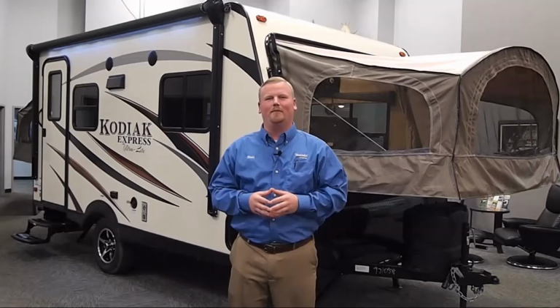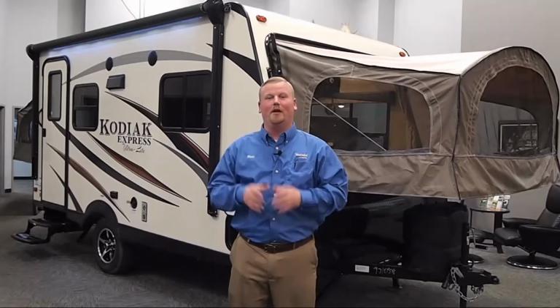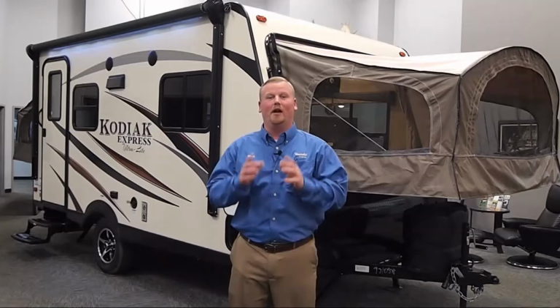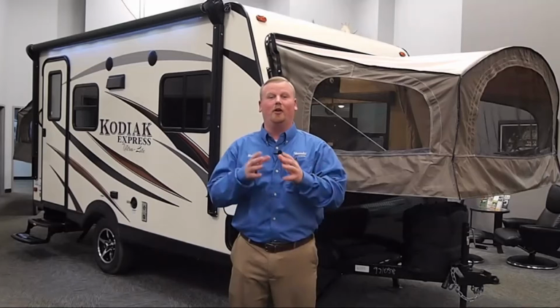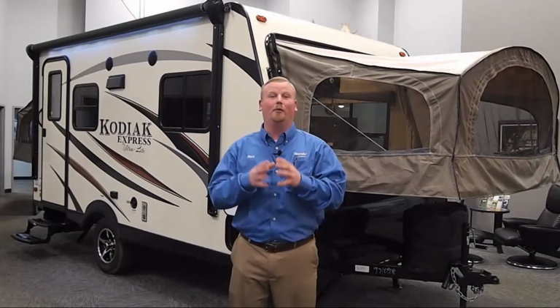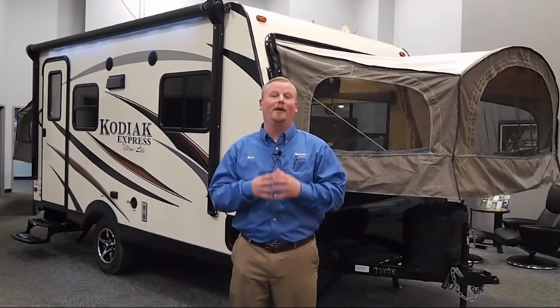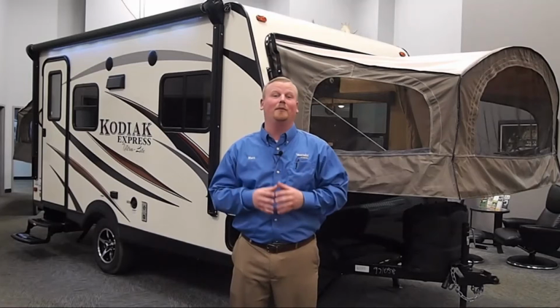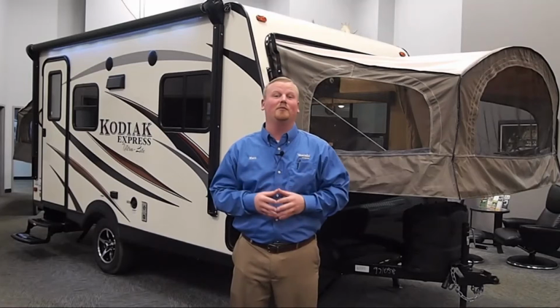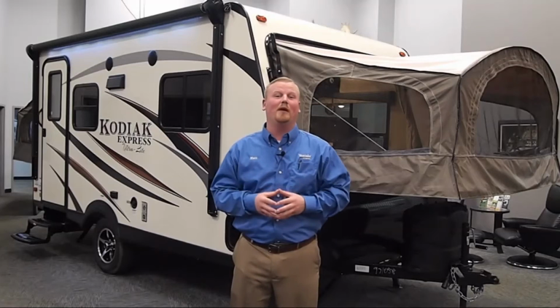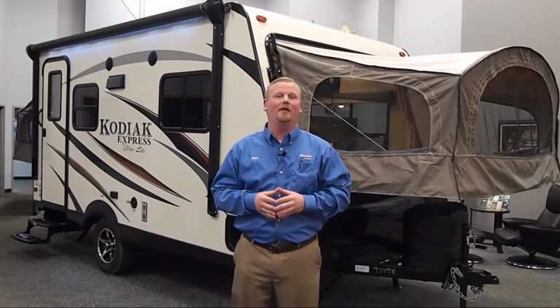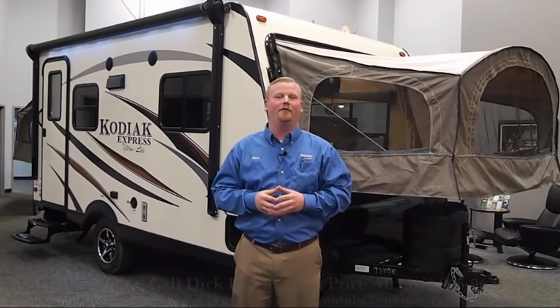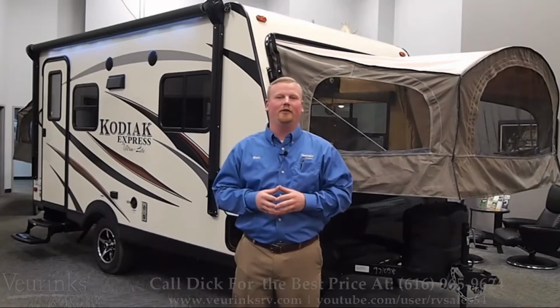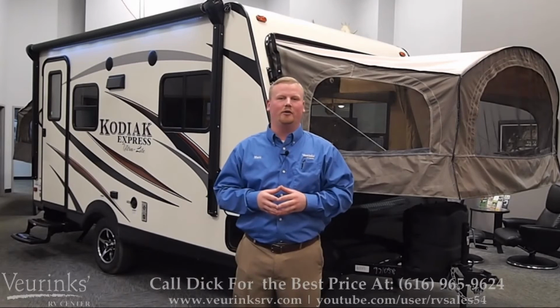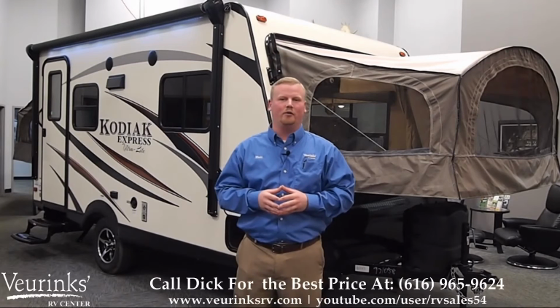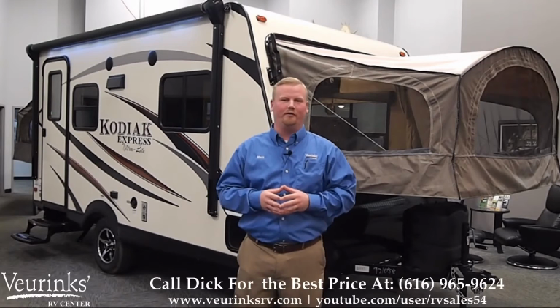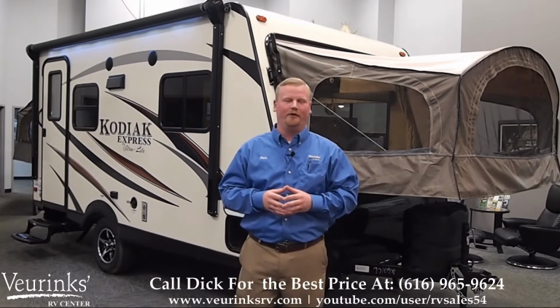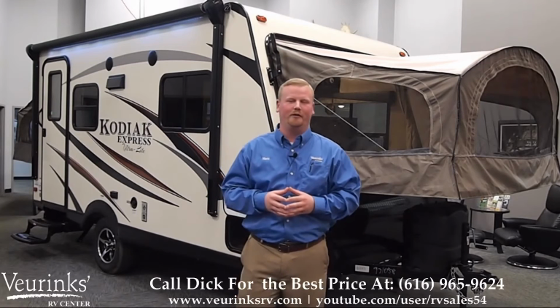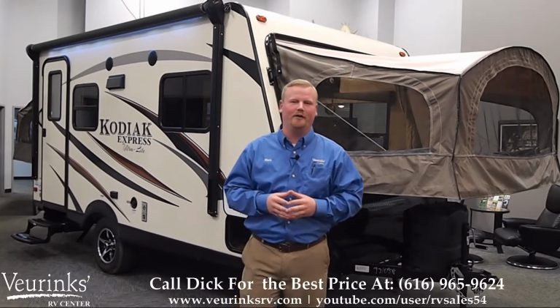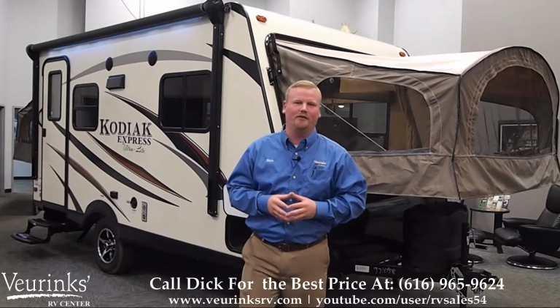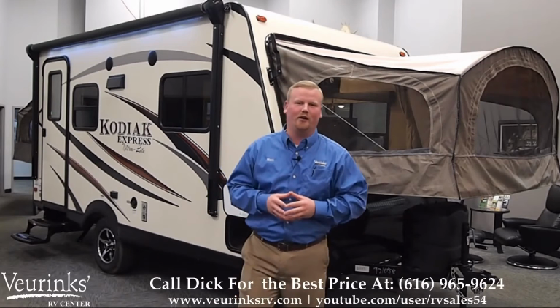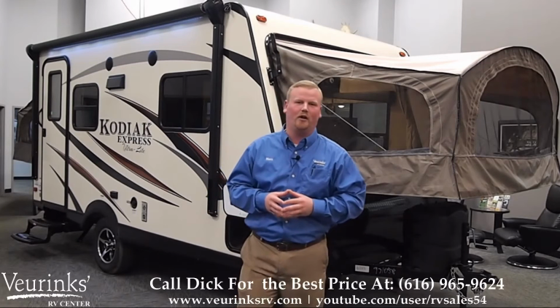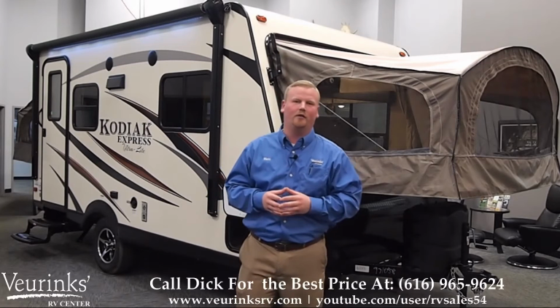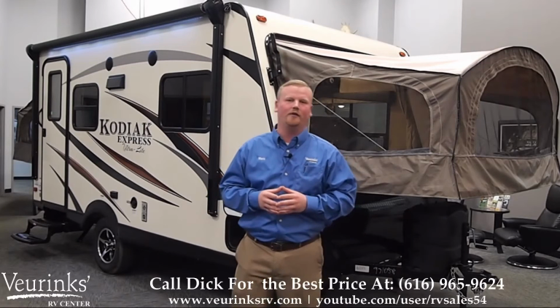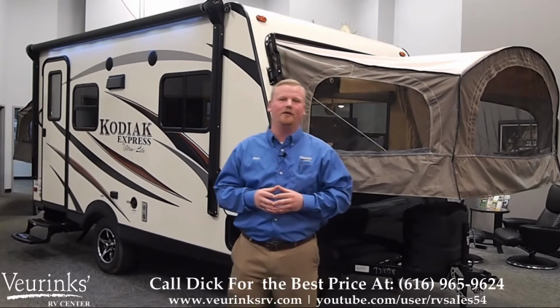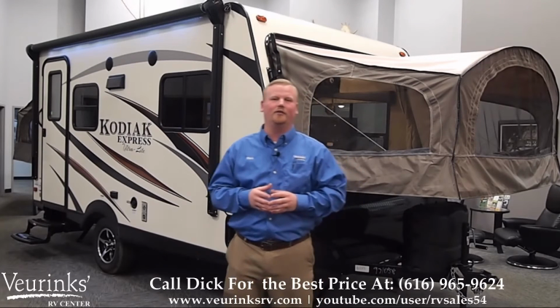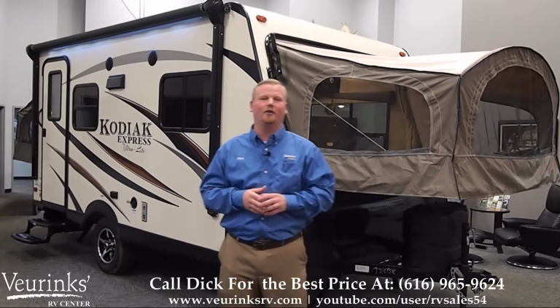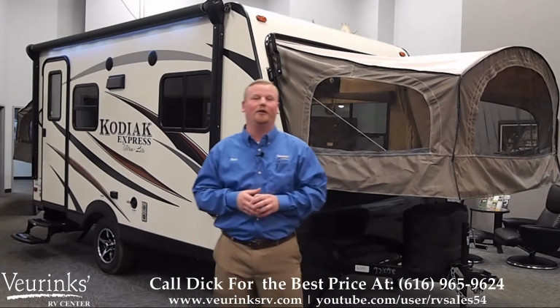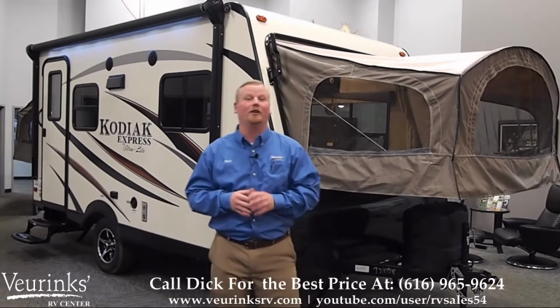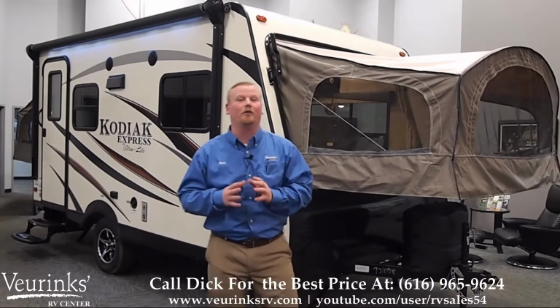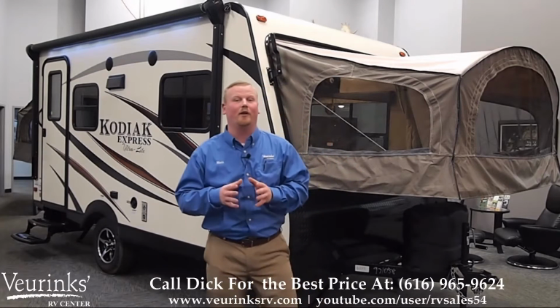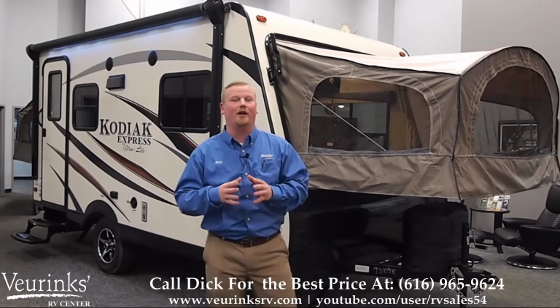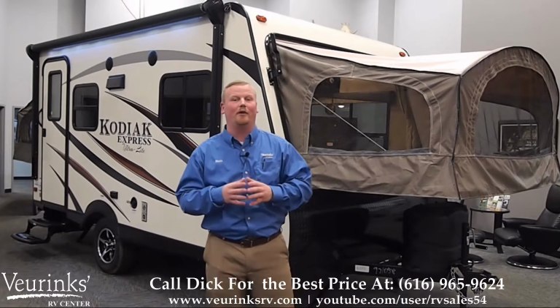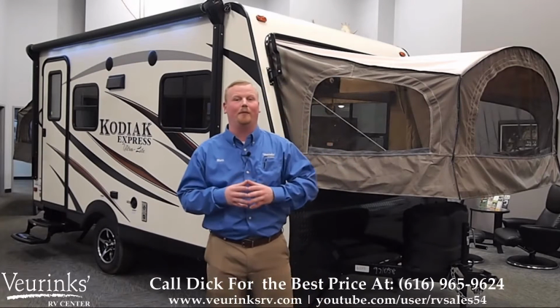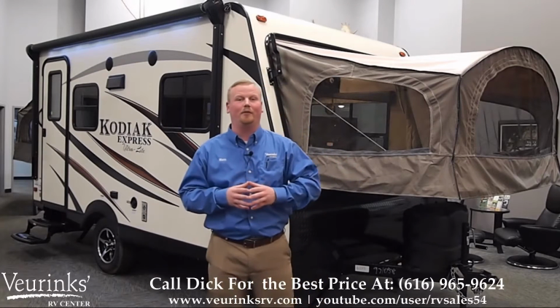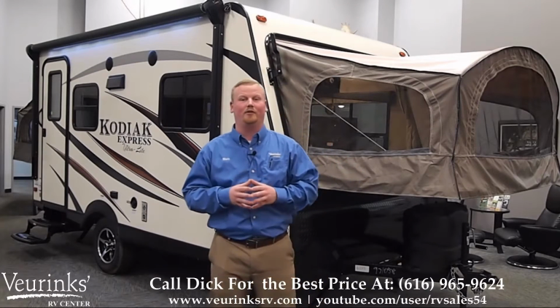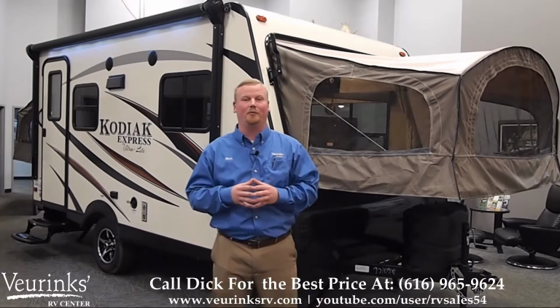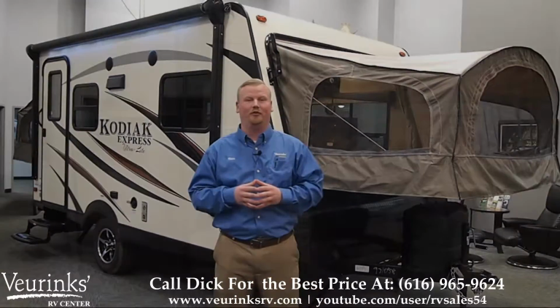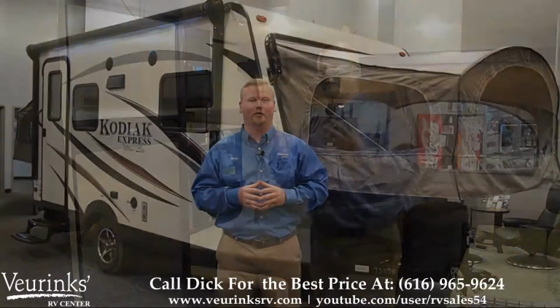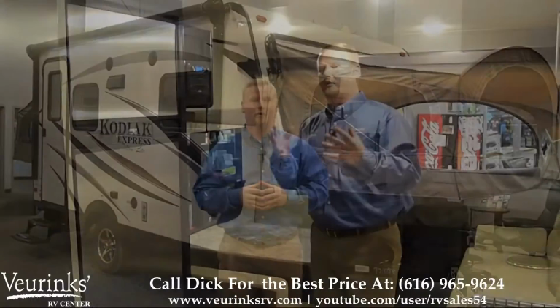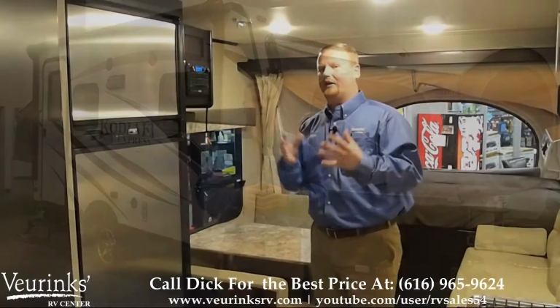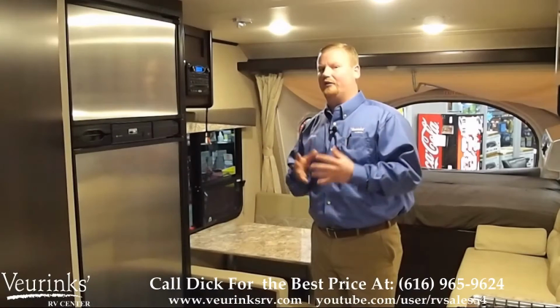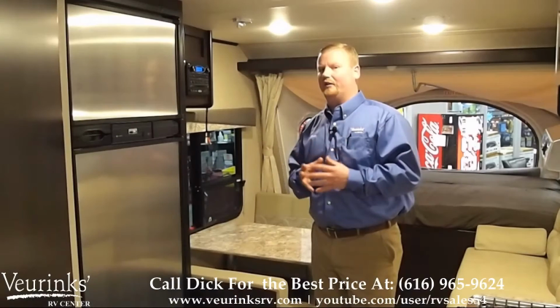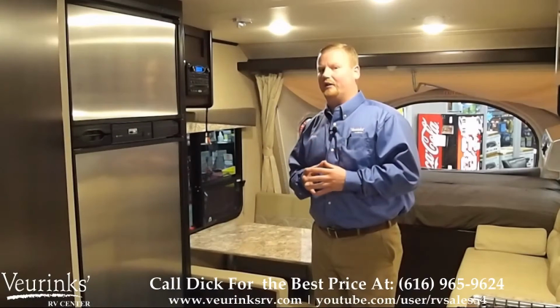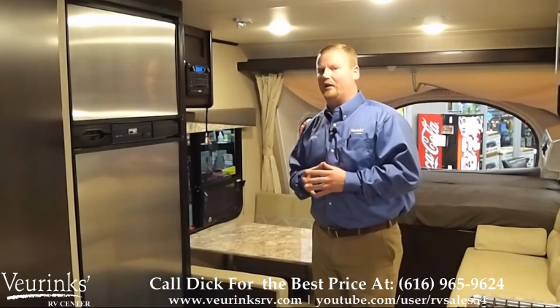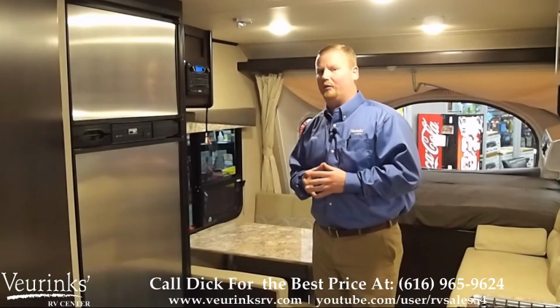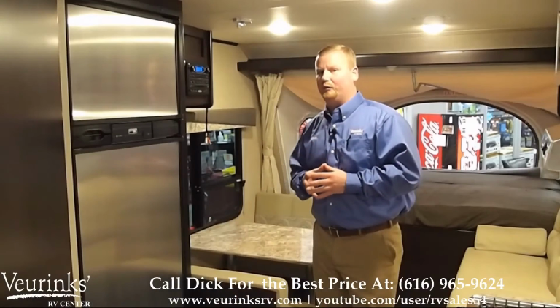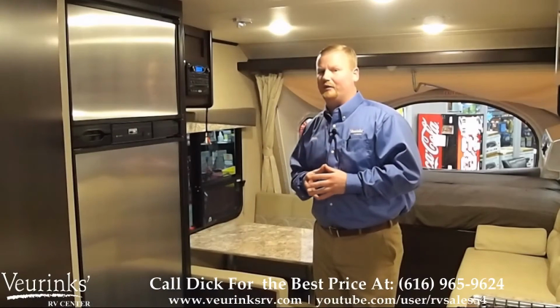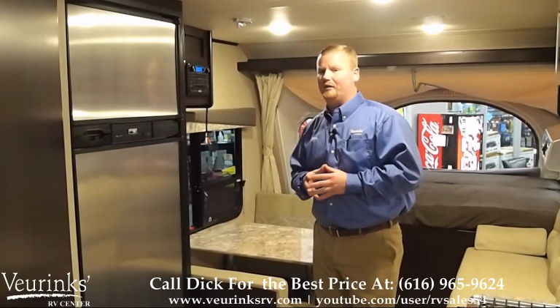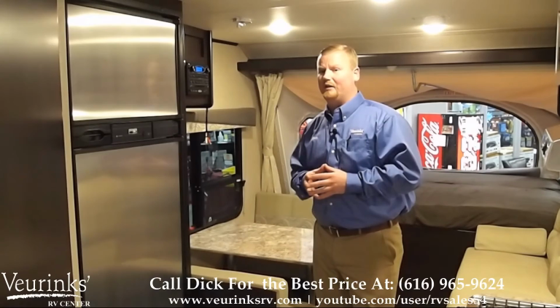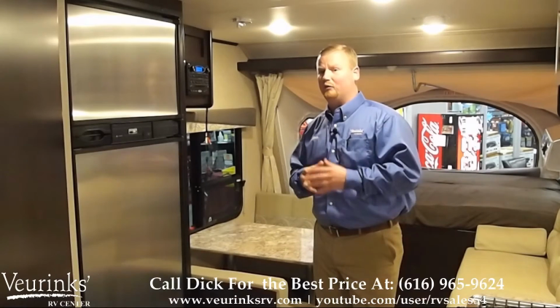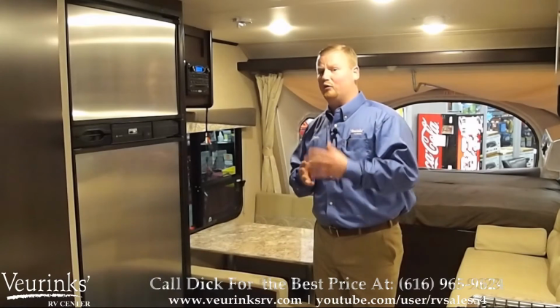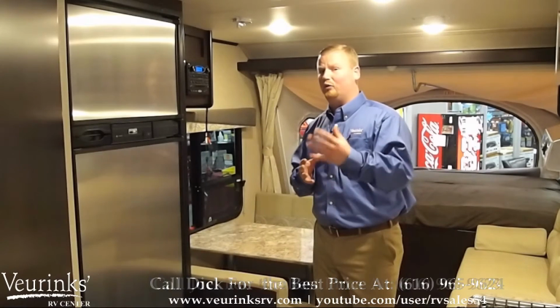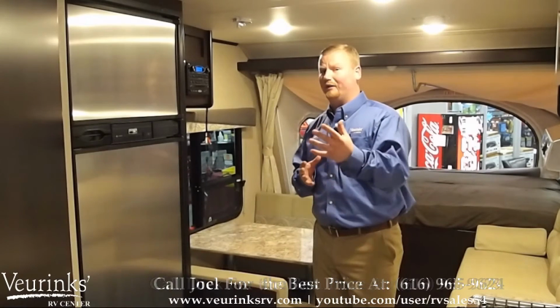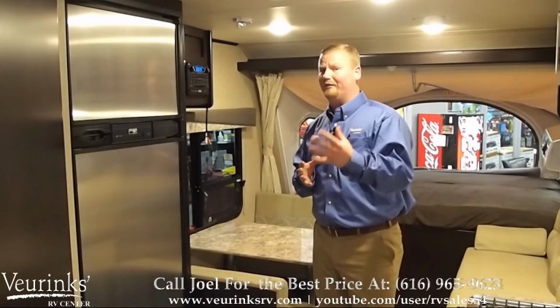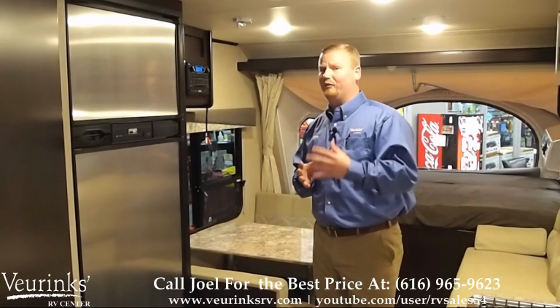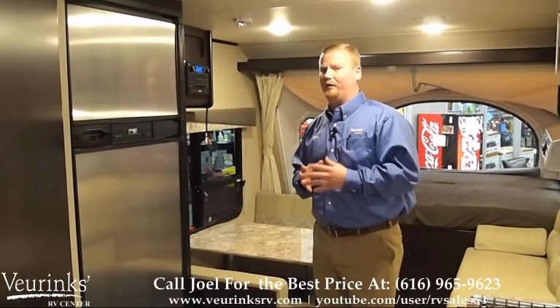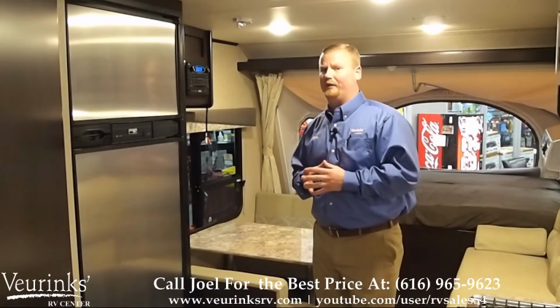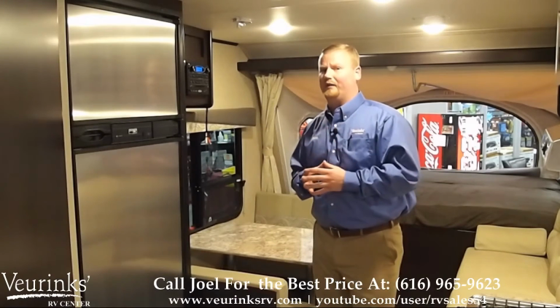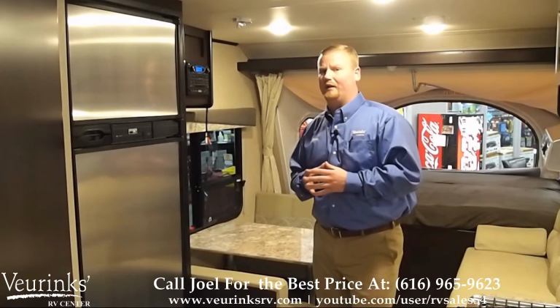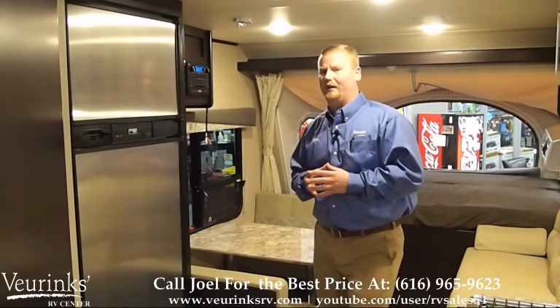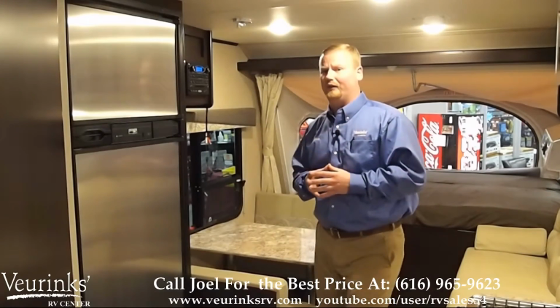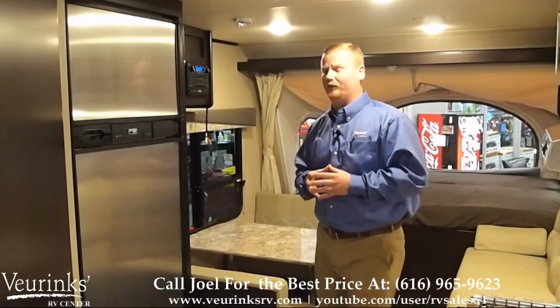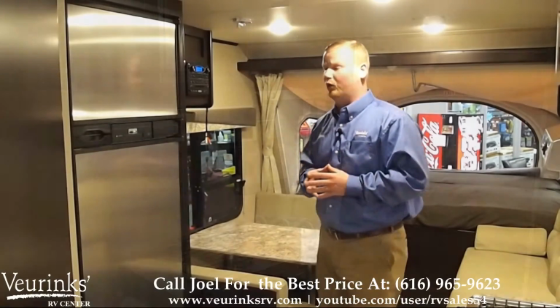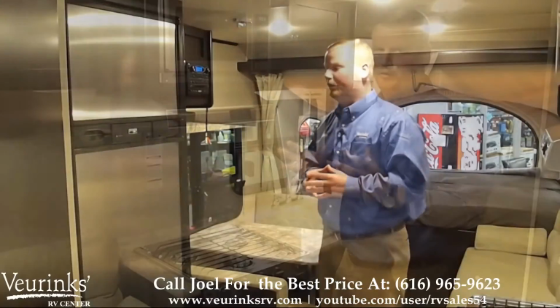Hello, my name is Matt Vierink with Vierink's RV Center in Grand Rapids, Michigan, where we've been family owned and operated since 1954.